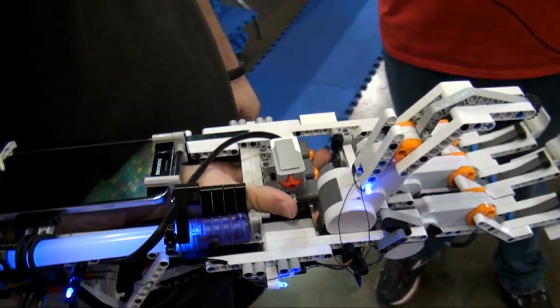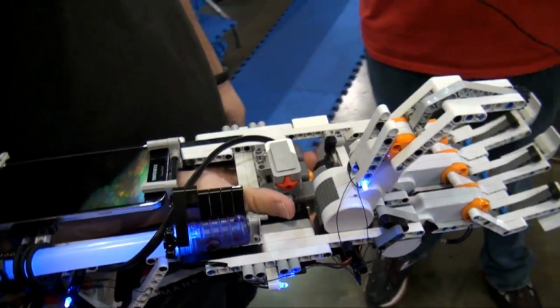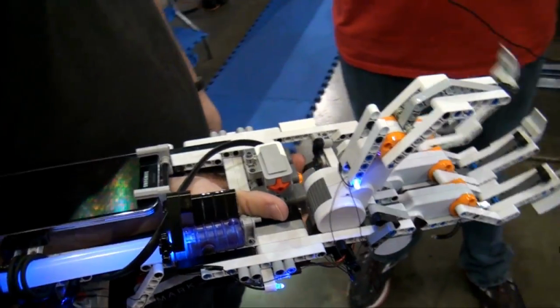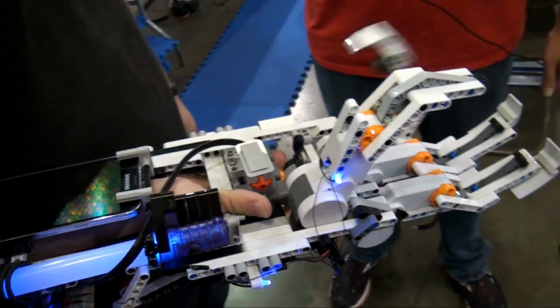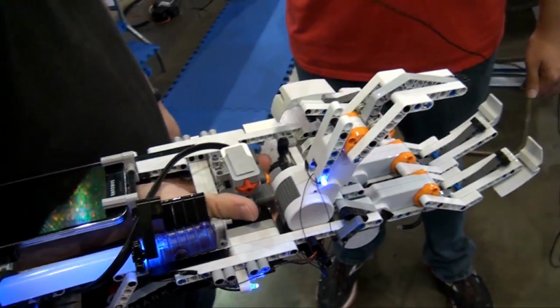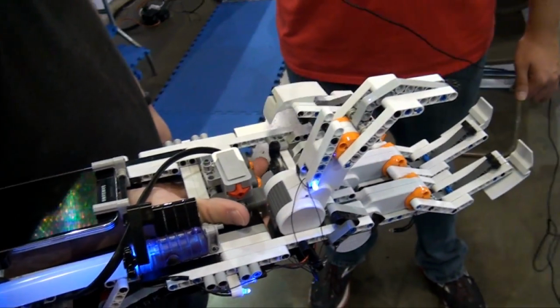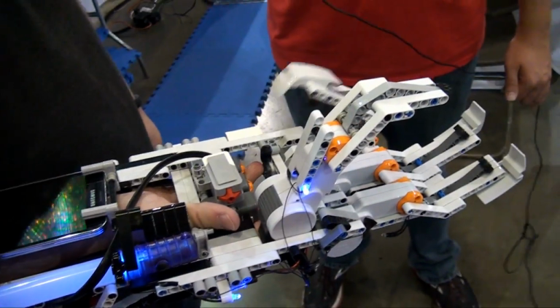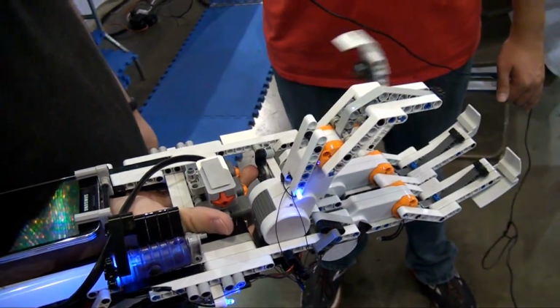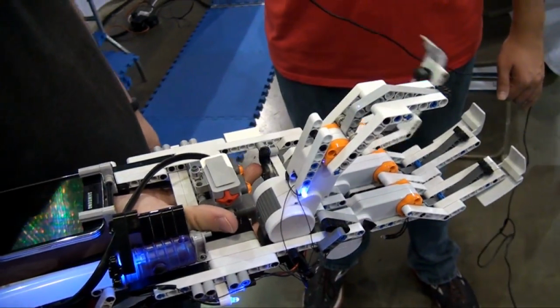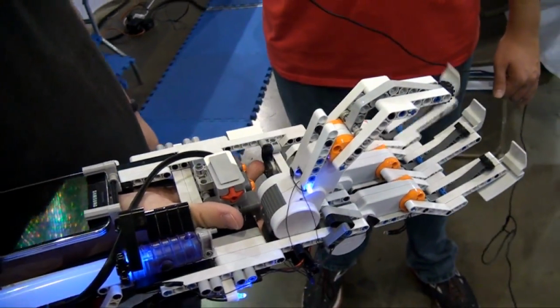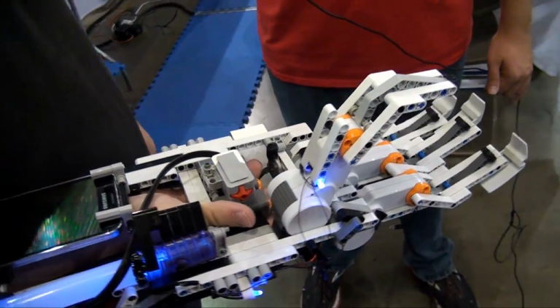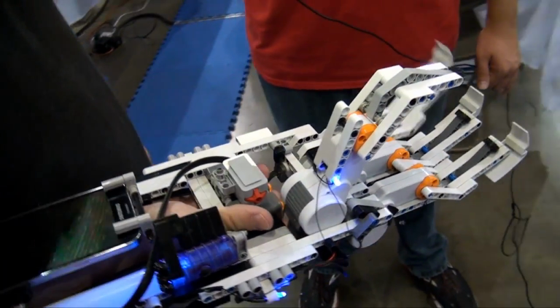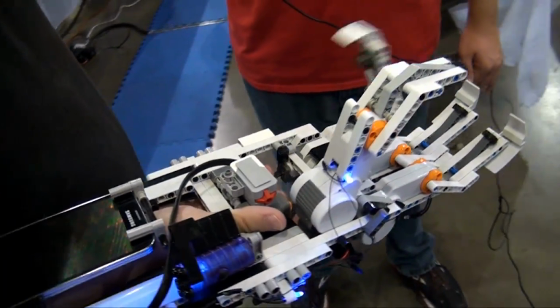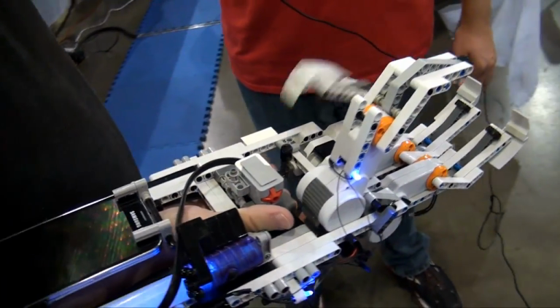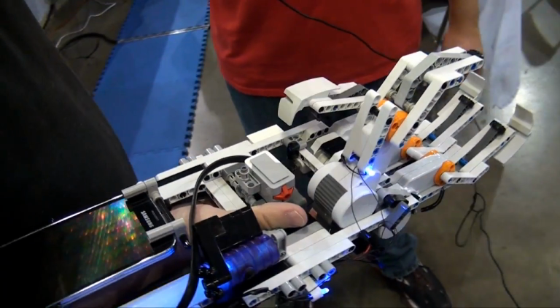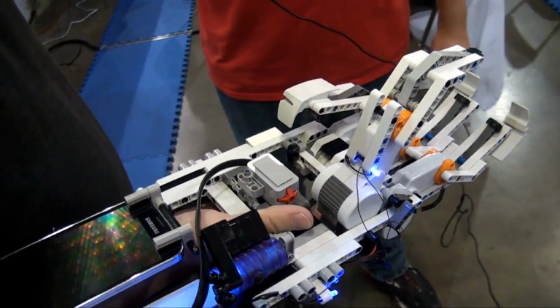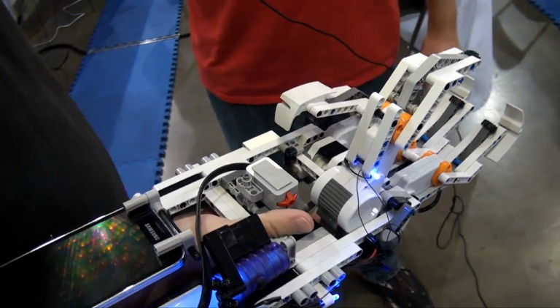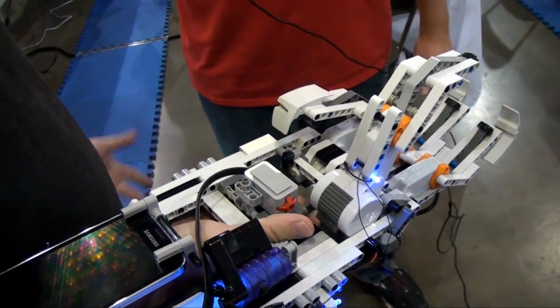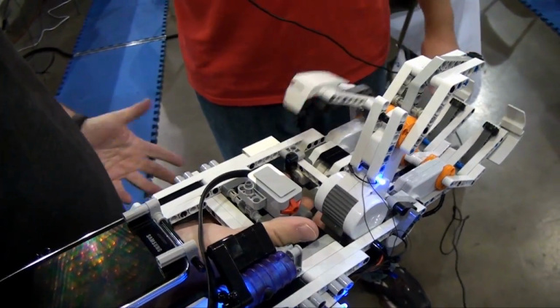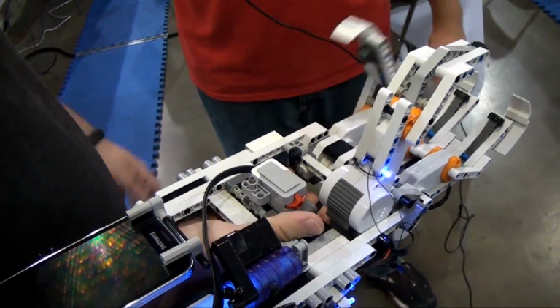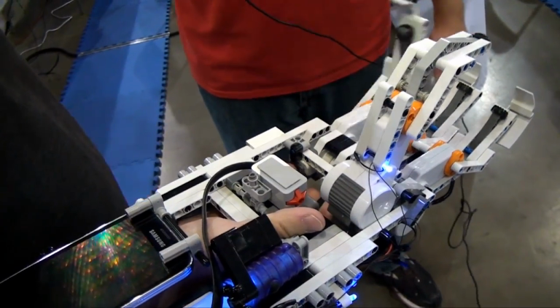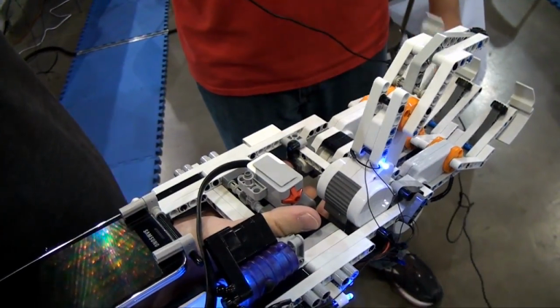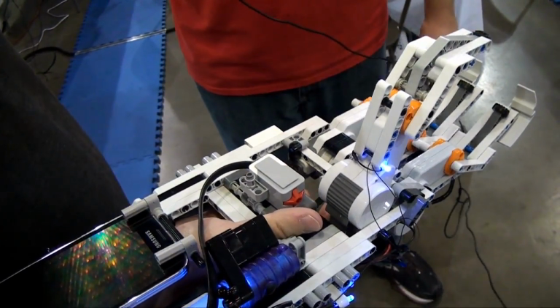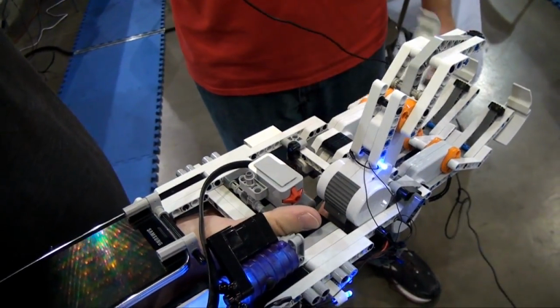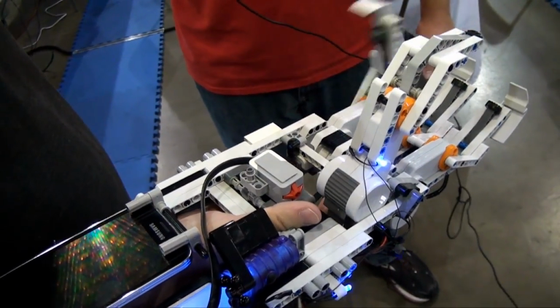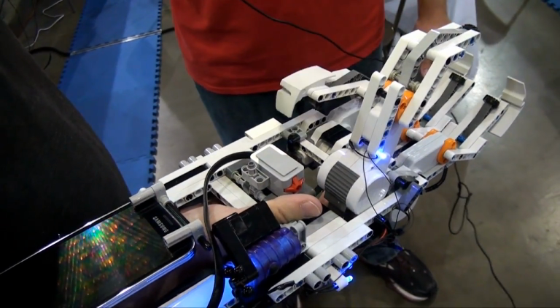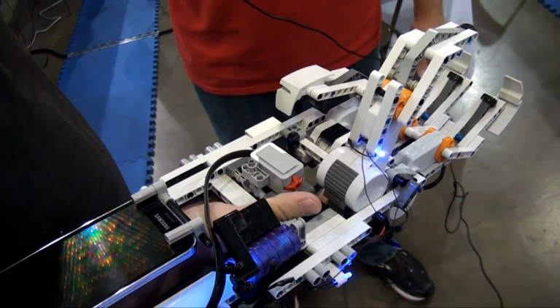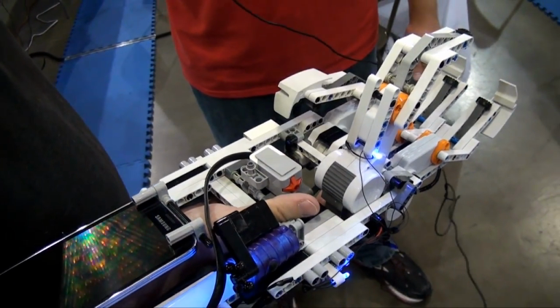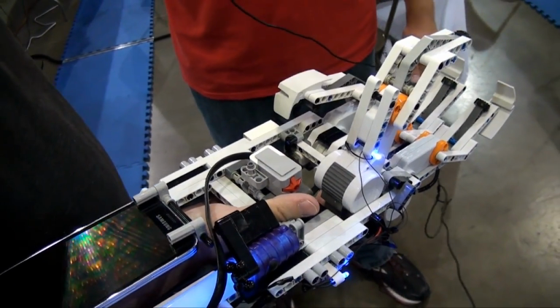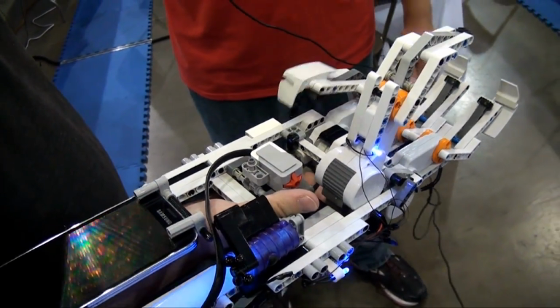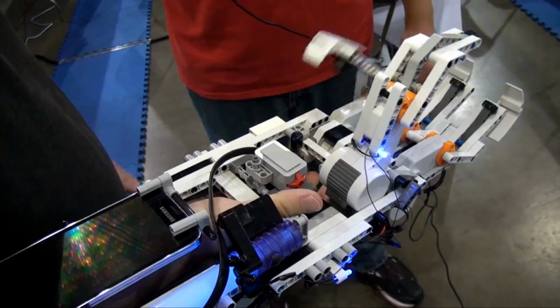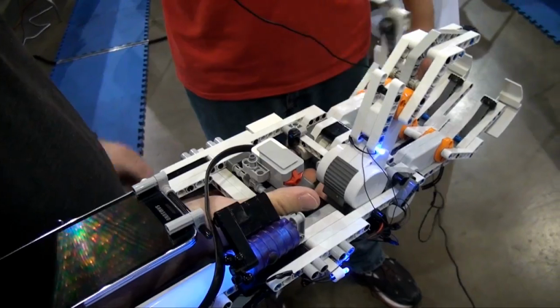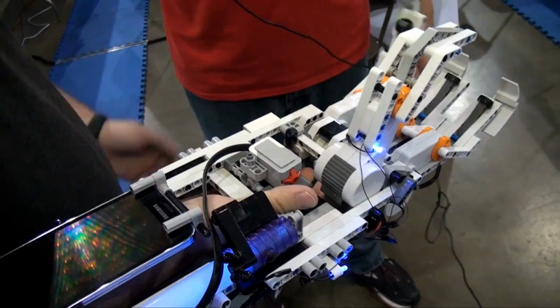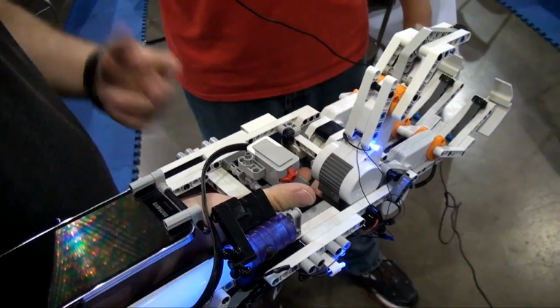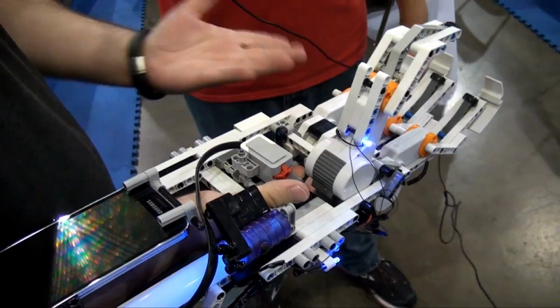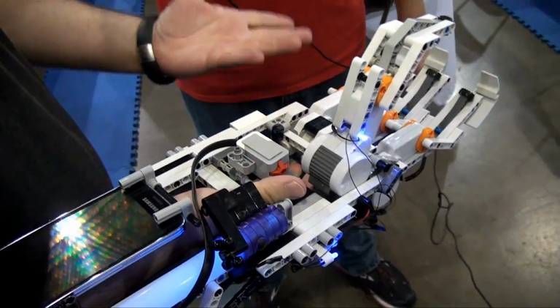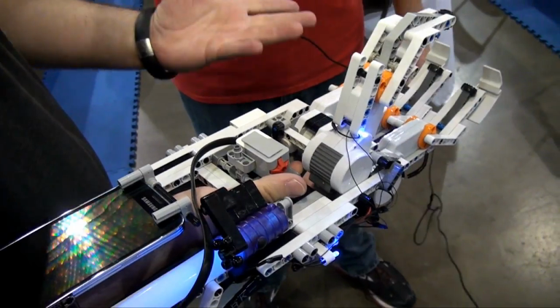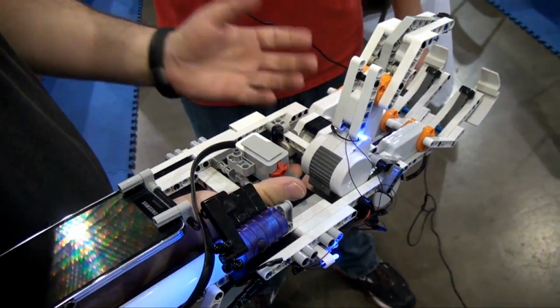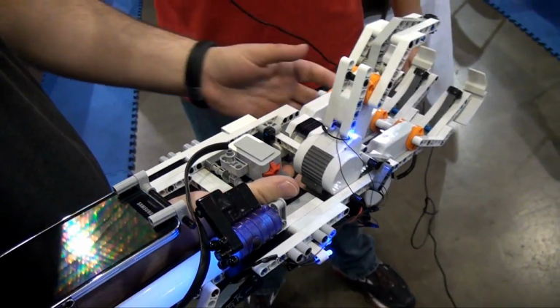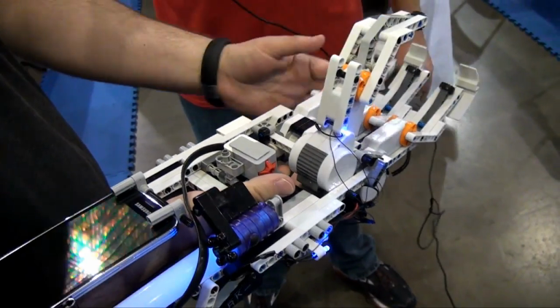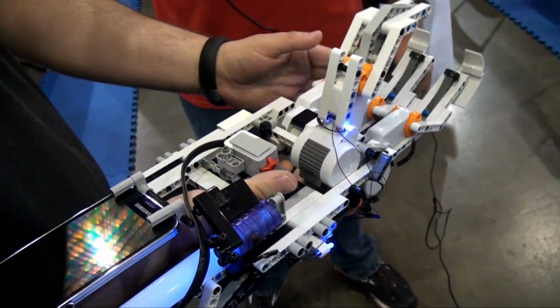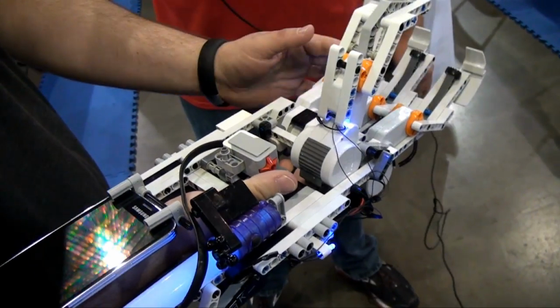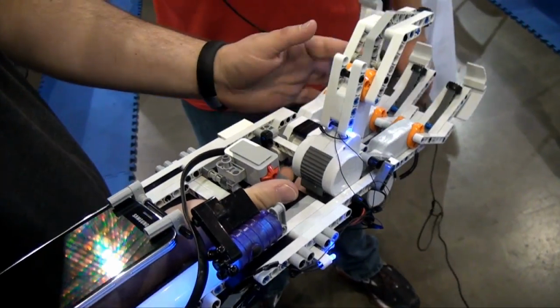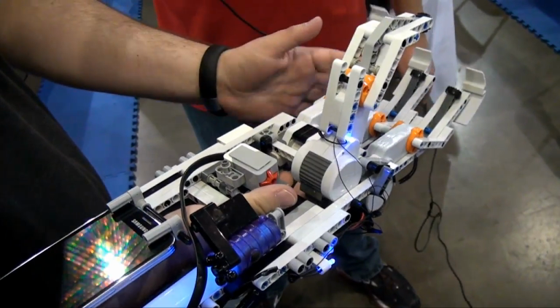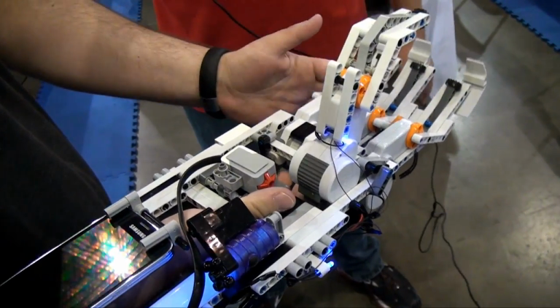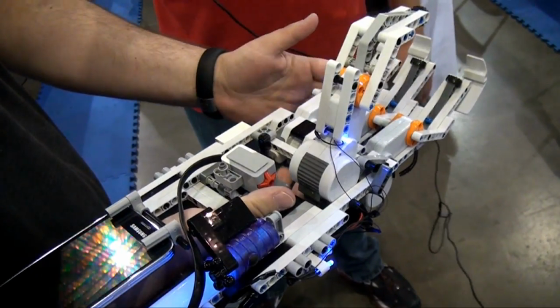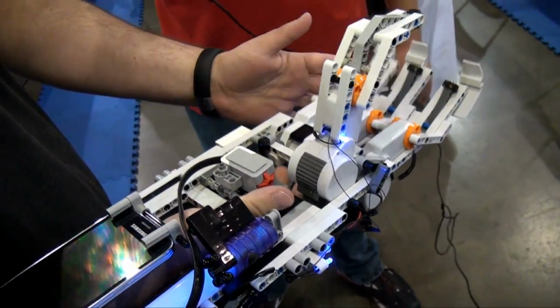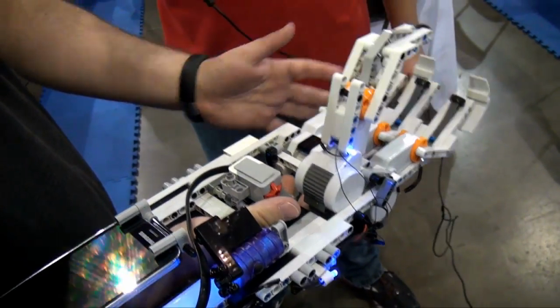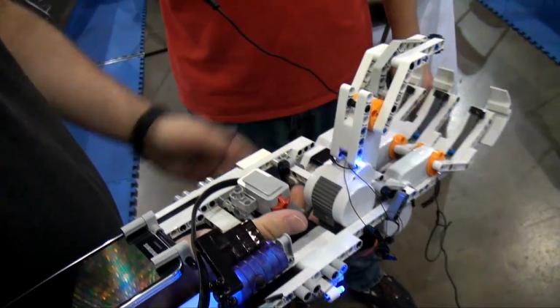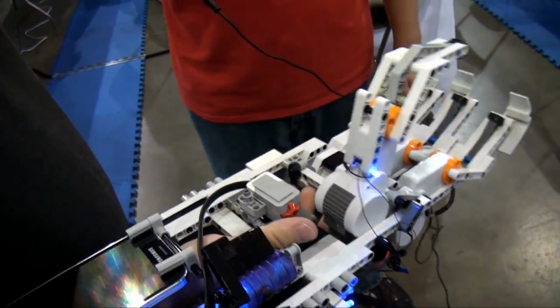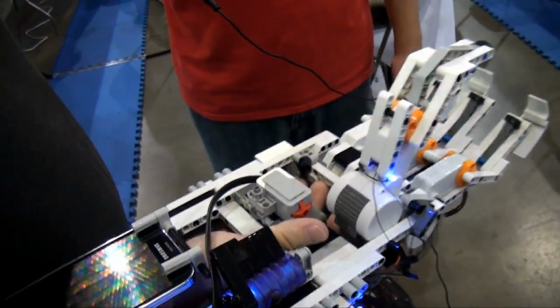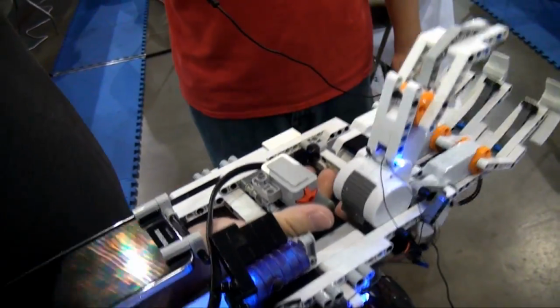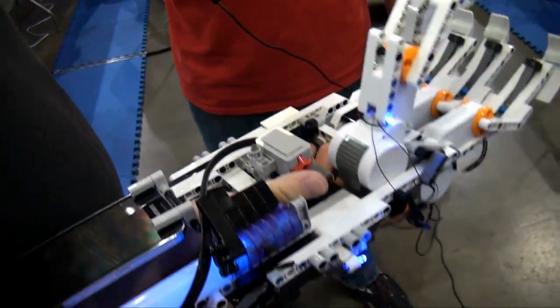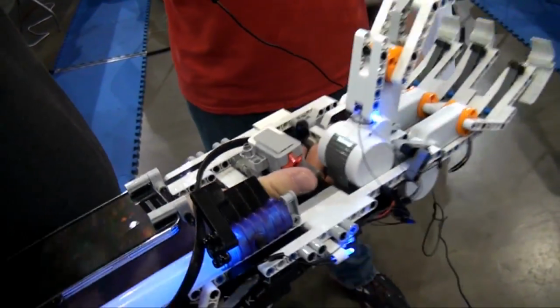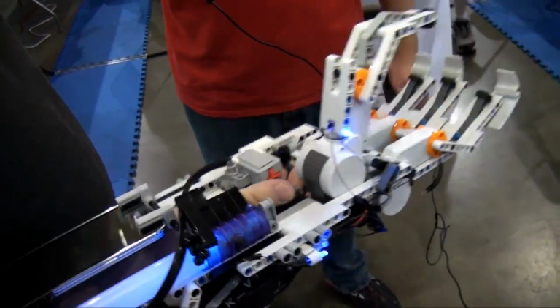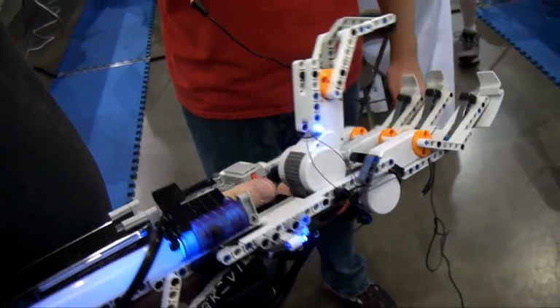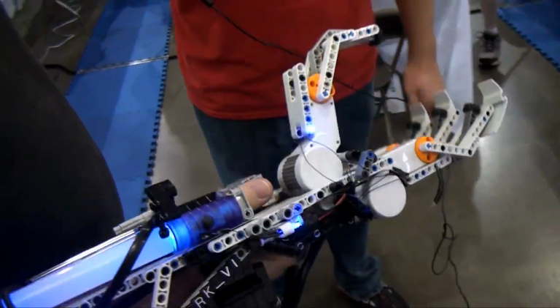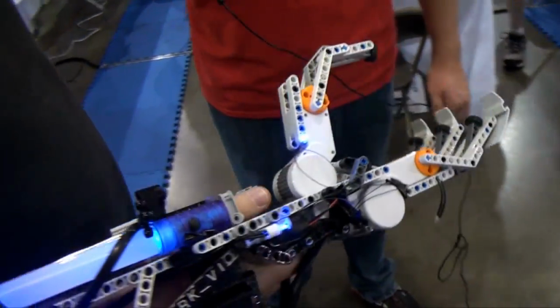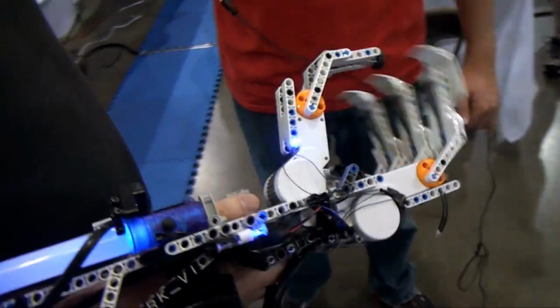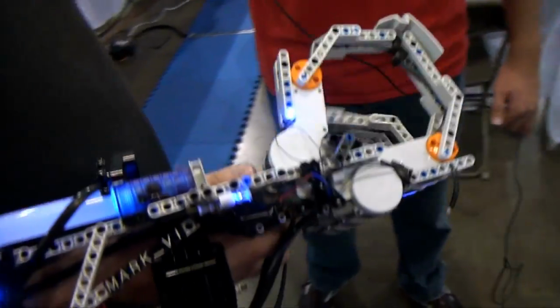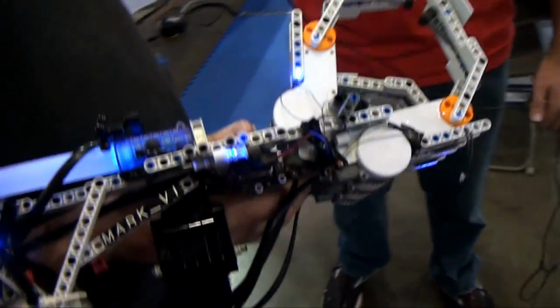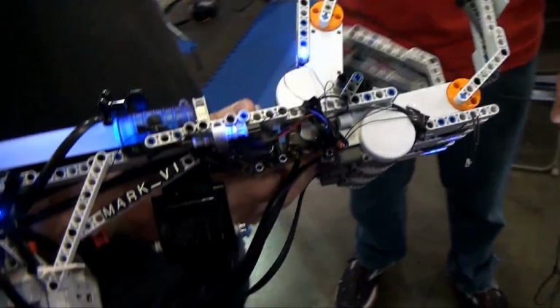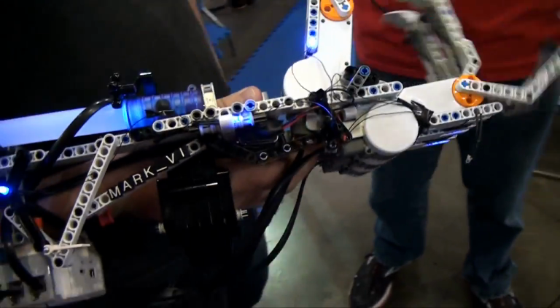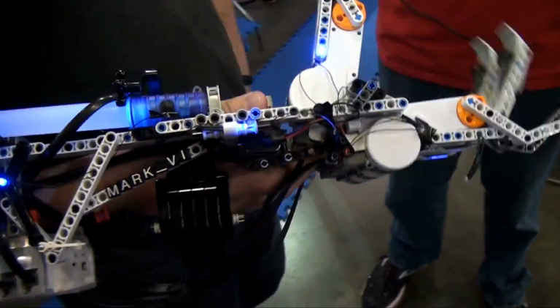Every time I touch a button, it causes the motor to close. I release the button, it goes back and then it goes limp. It's pretty straightforward.